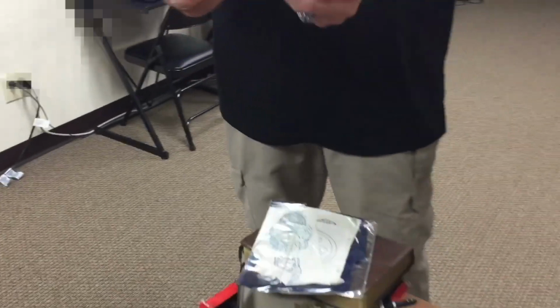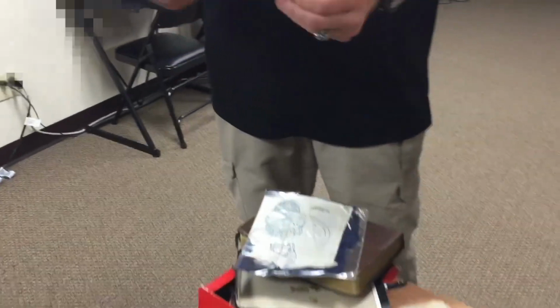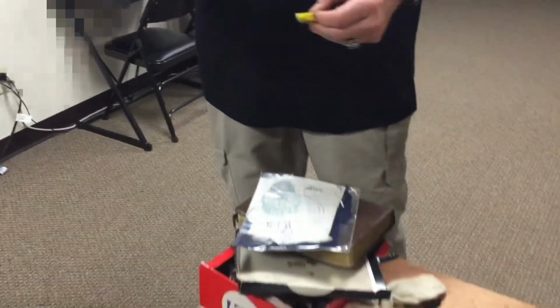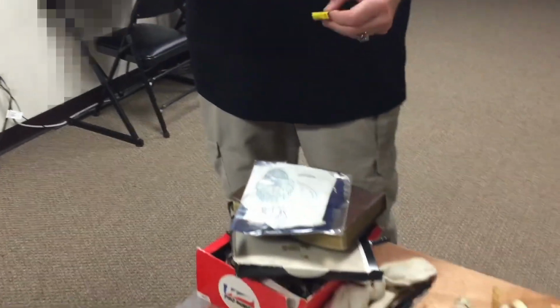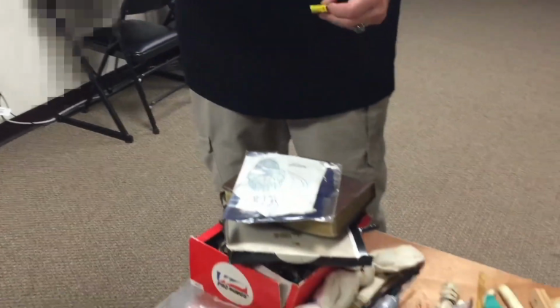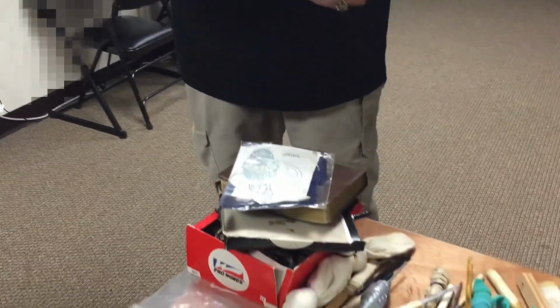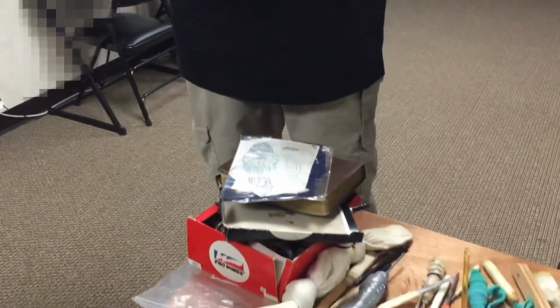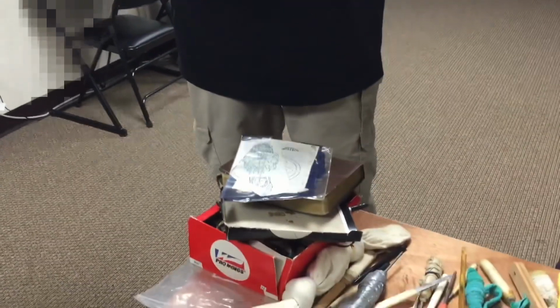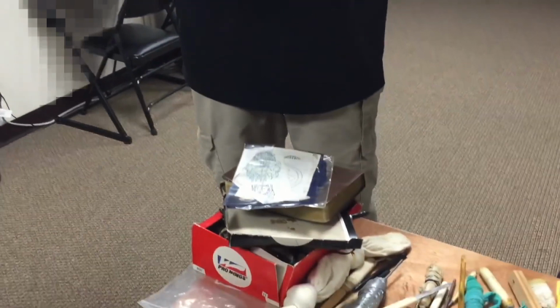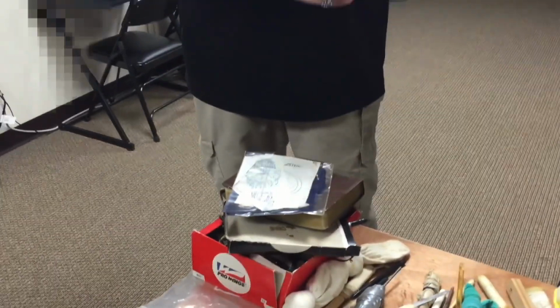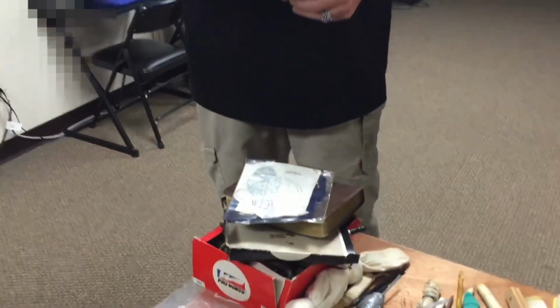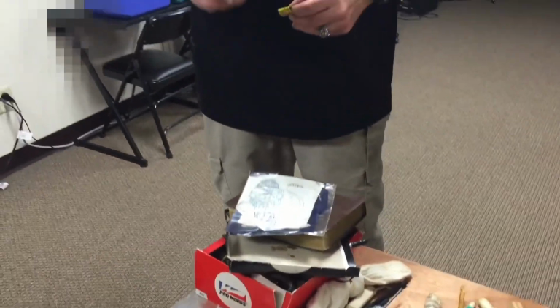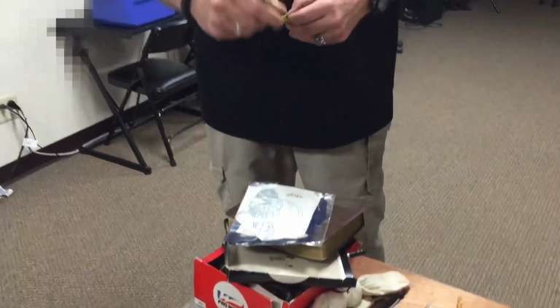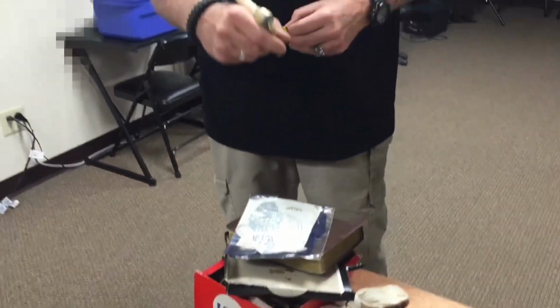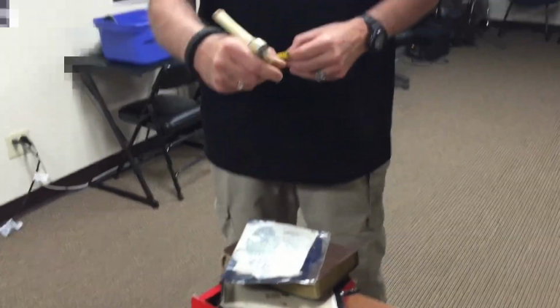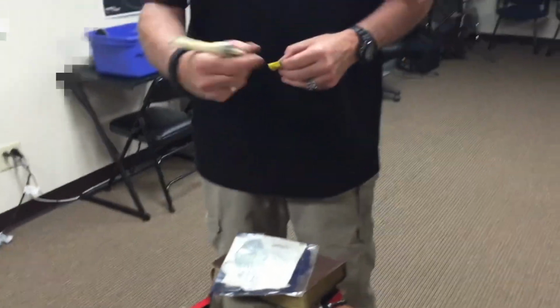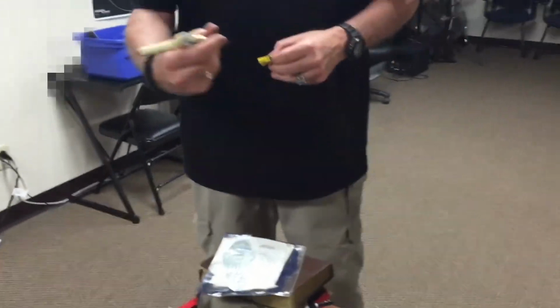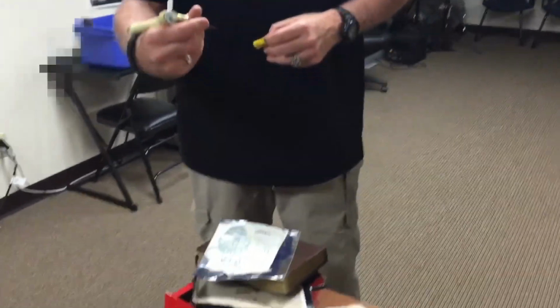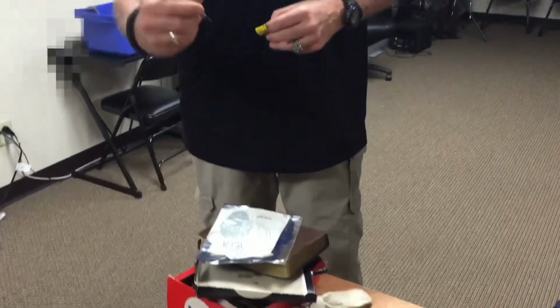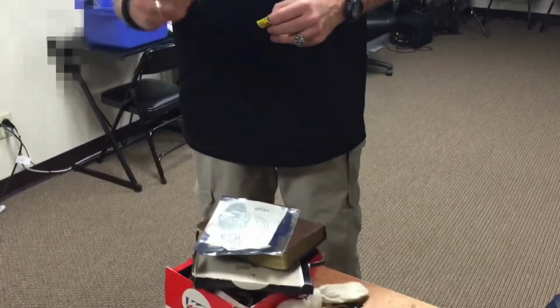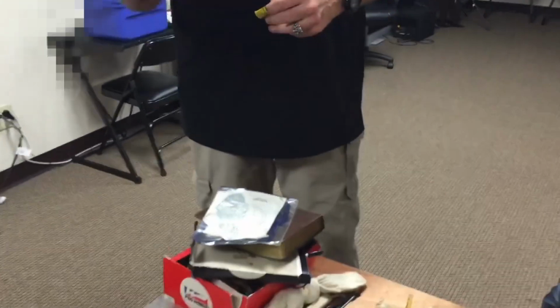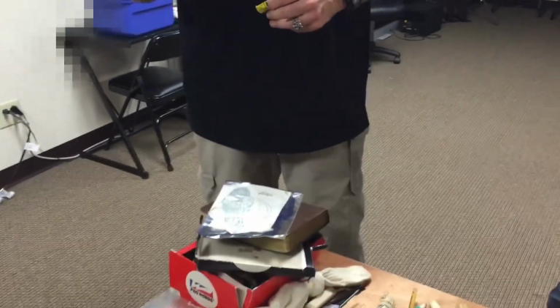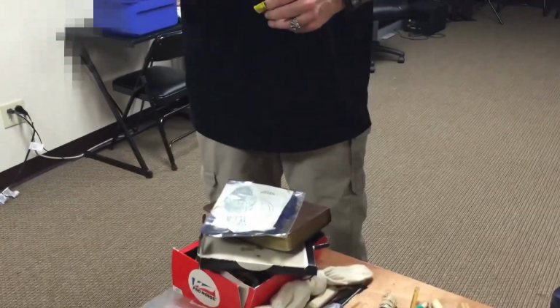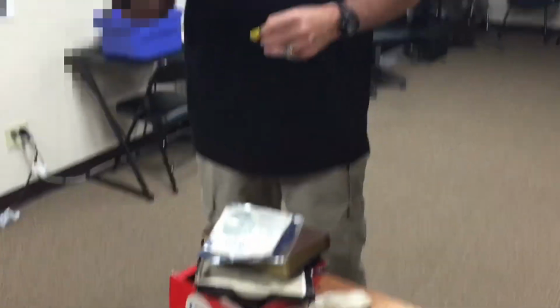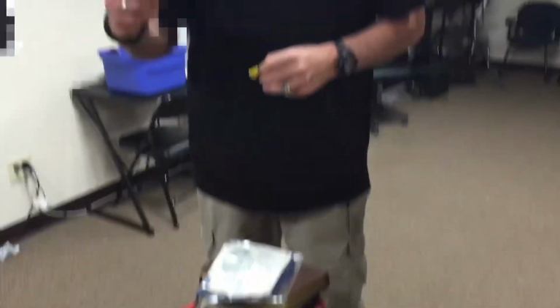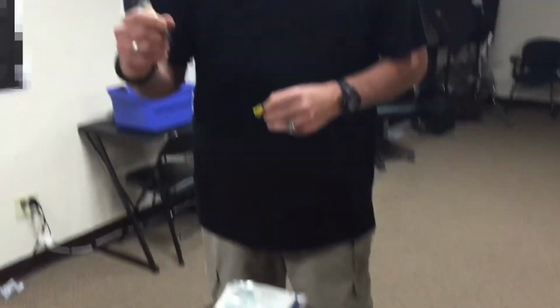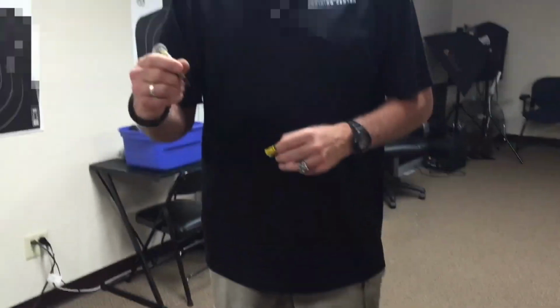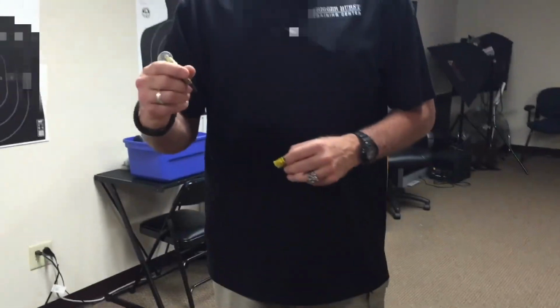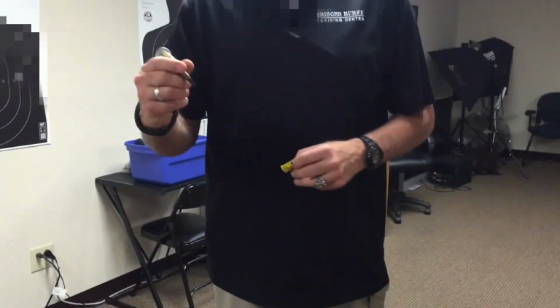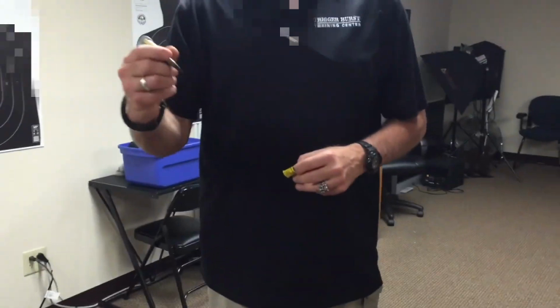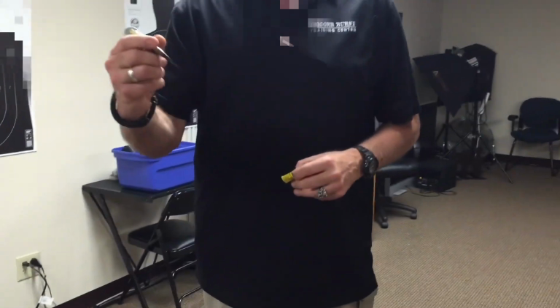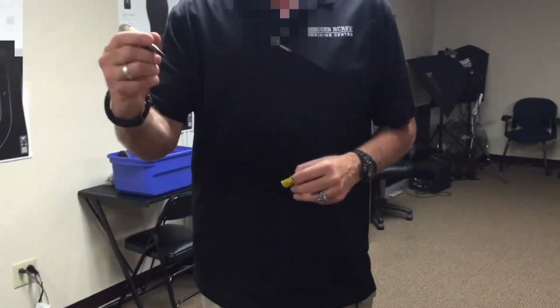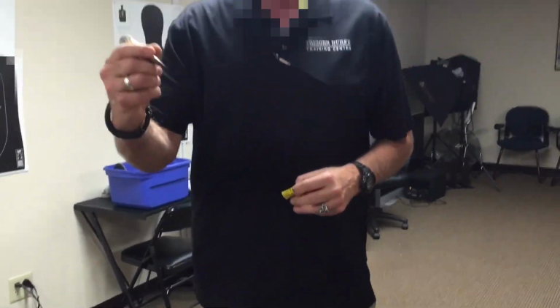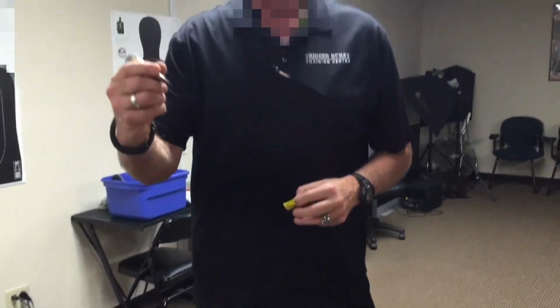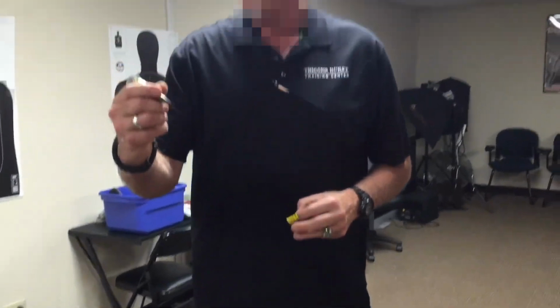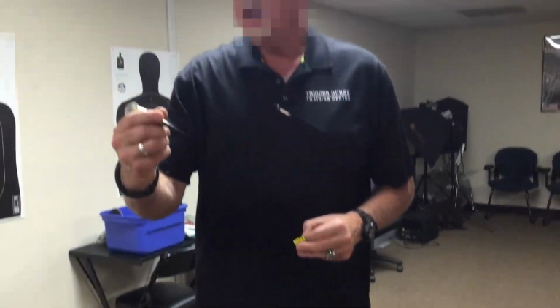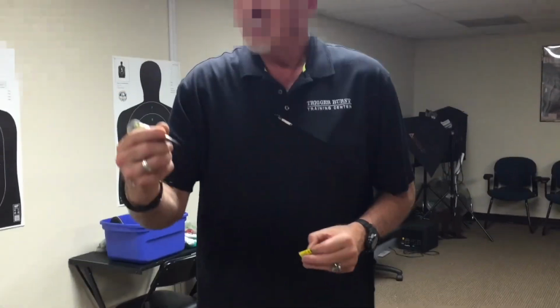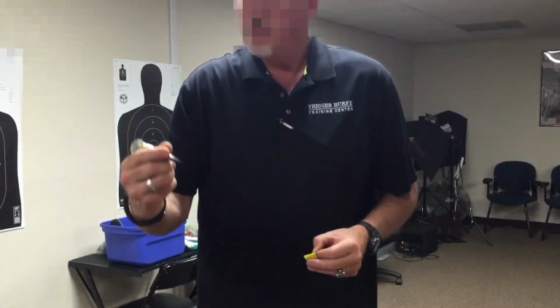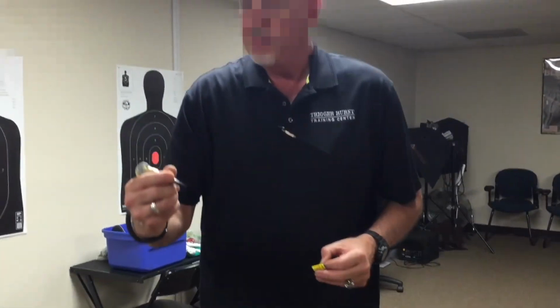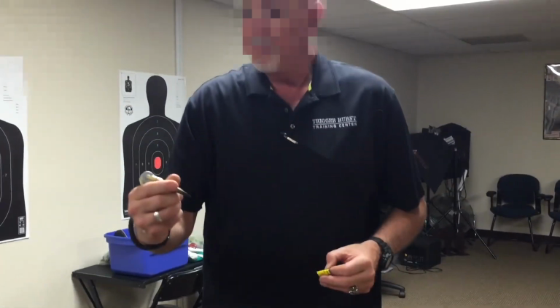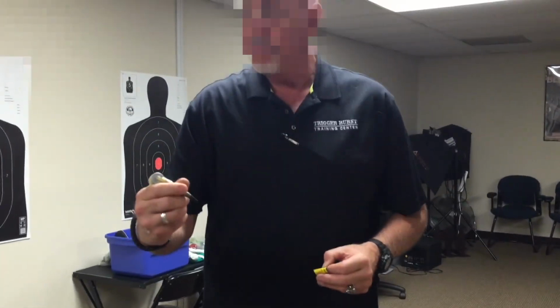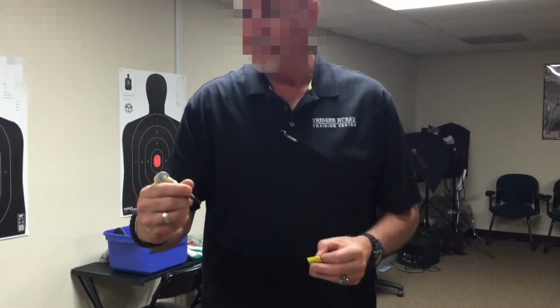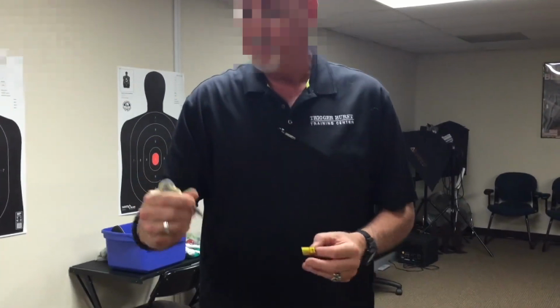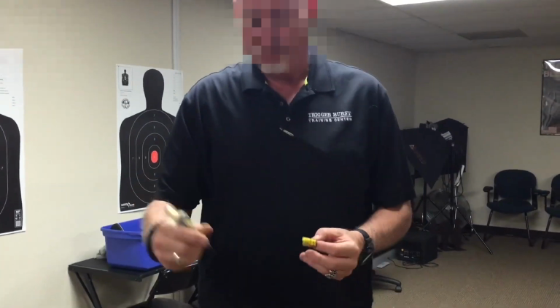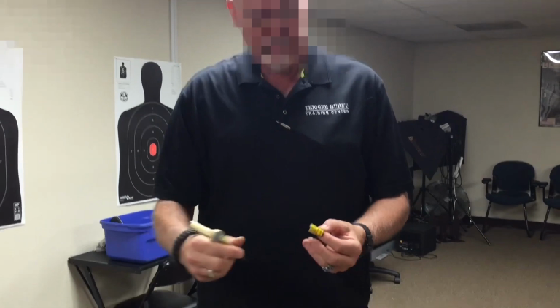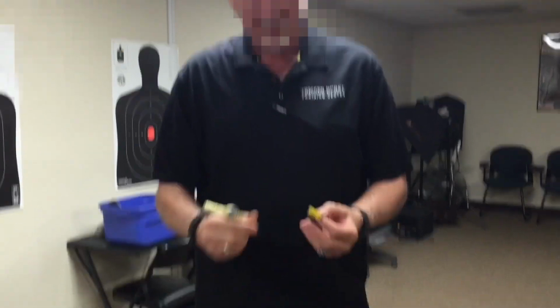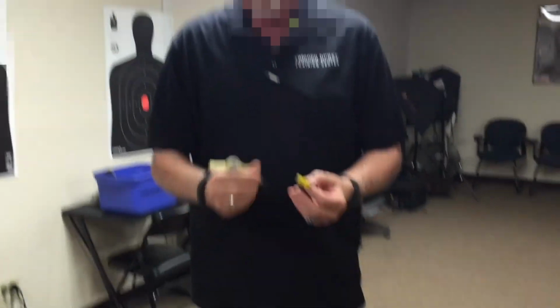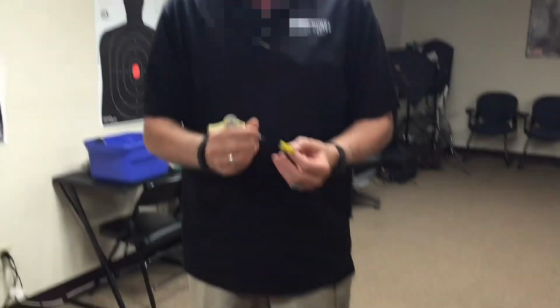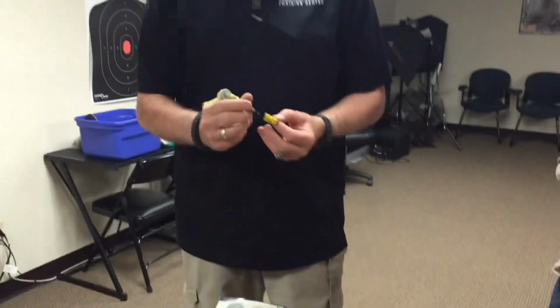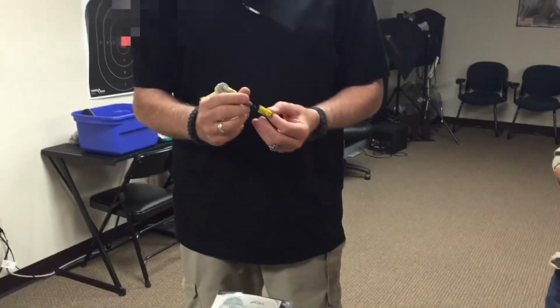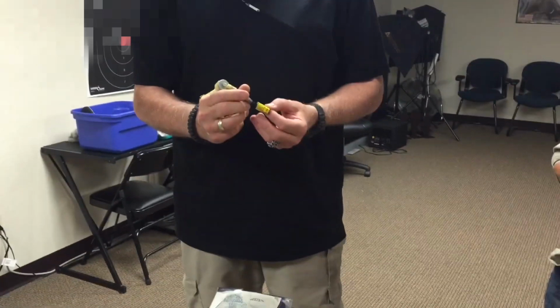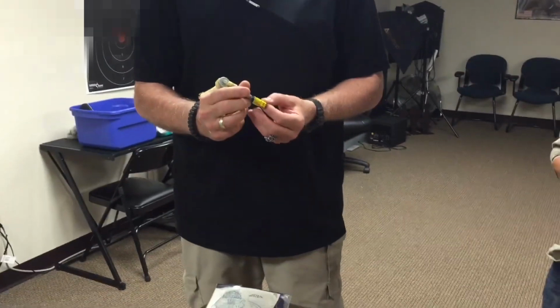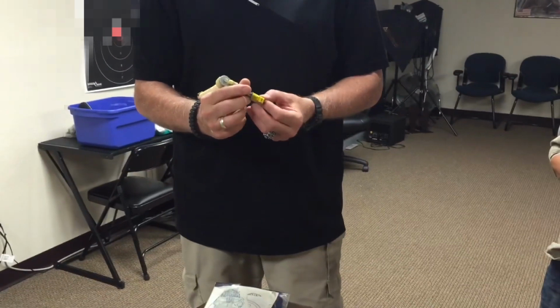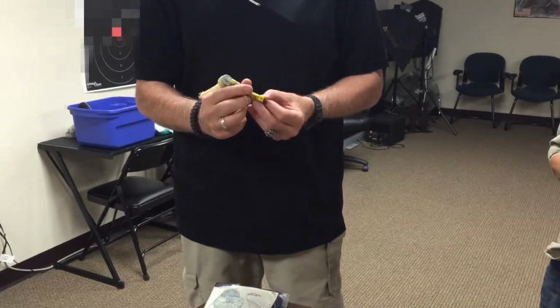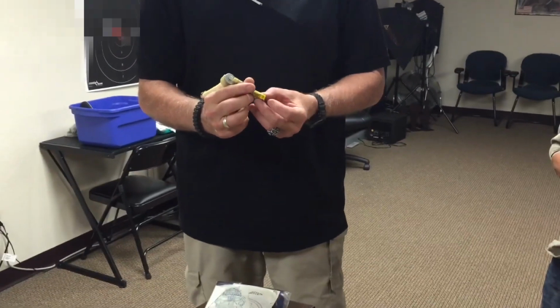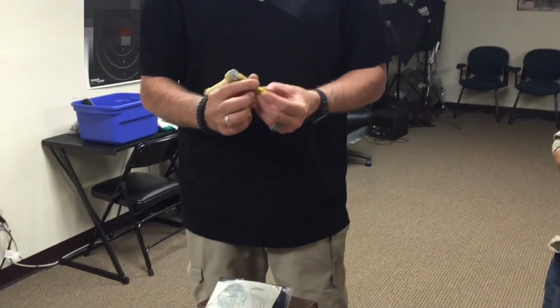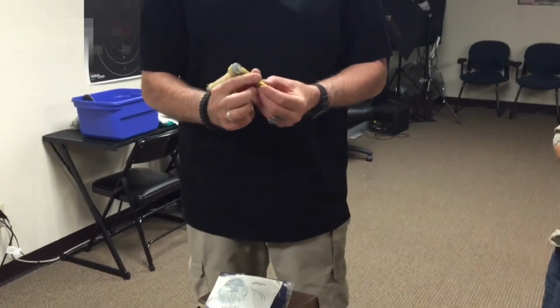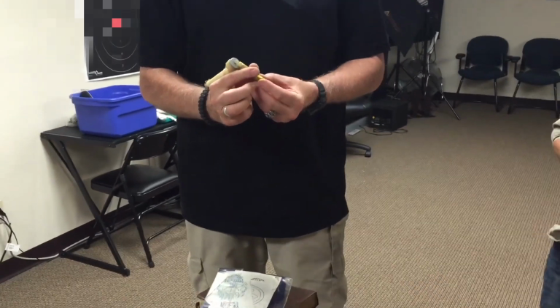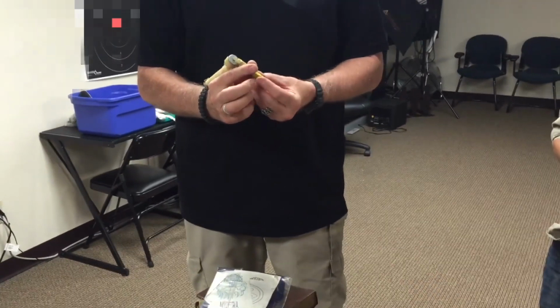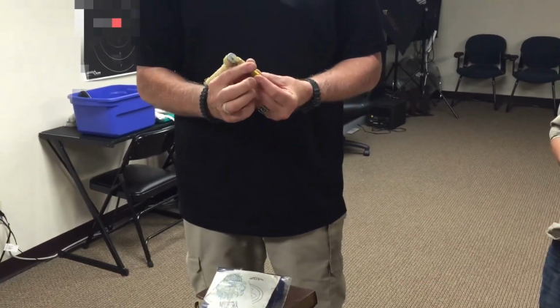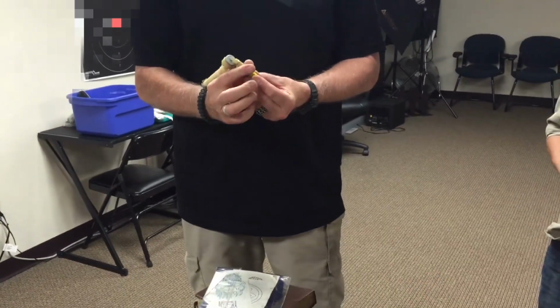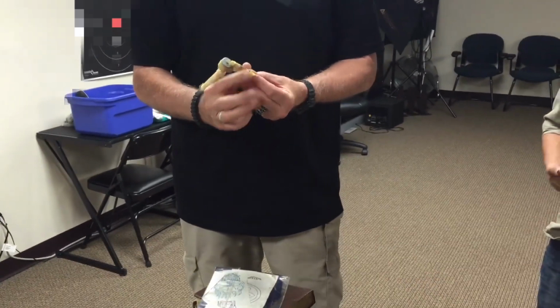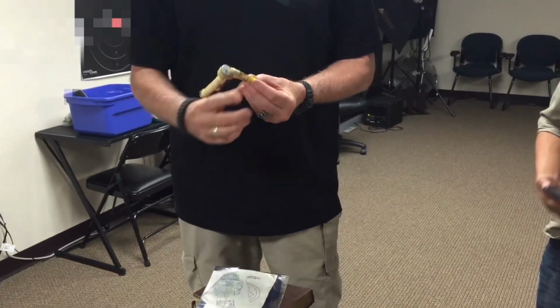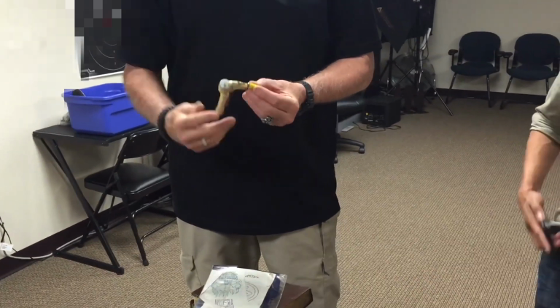I'd put some more batteries on this thing and make it work. That's... free tattoos with every class. You're first.